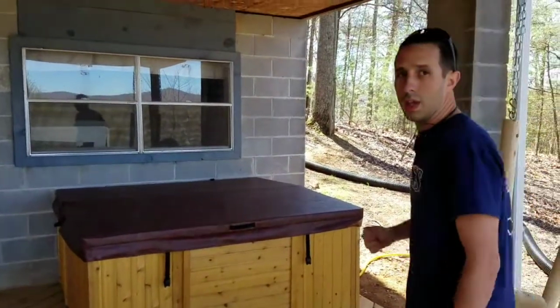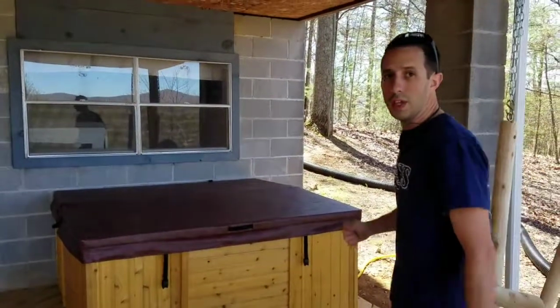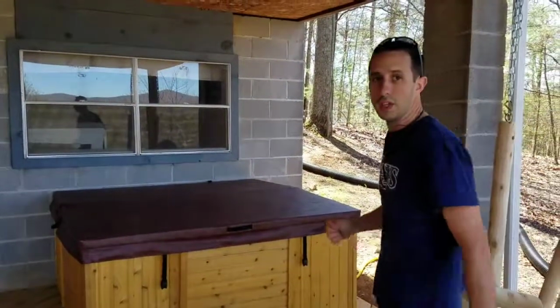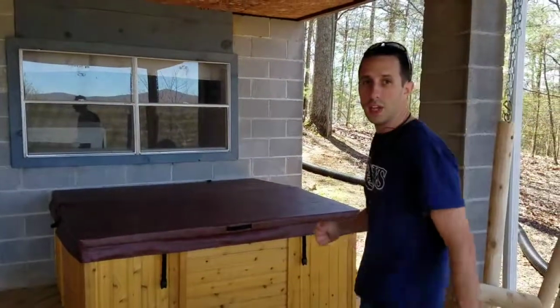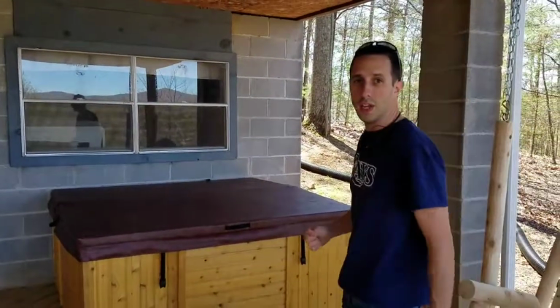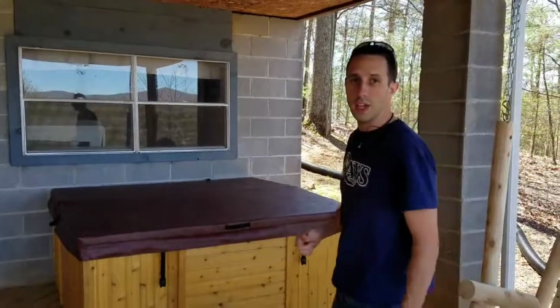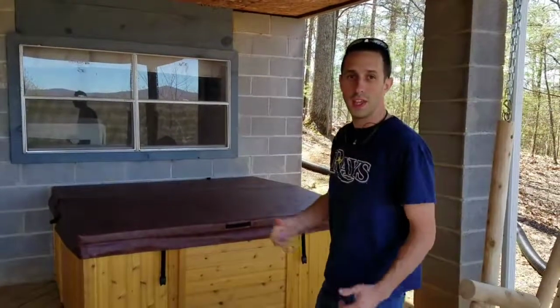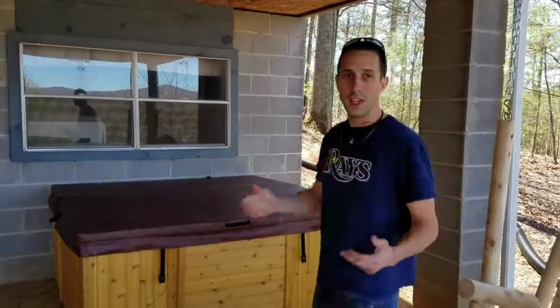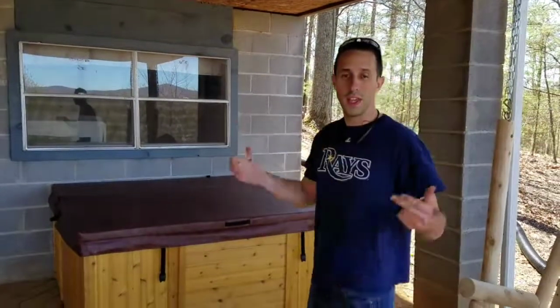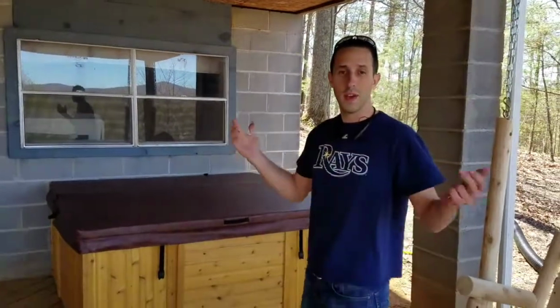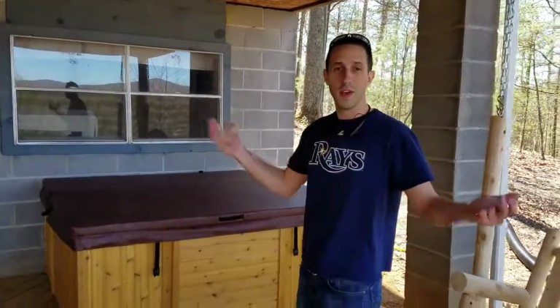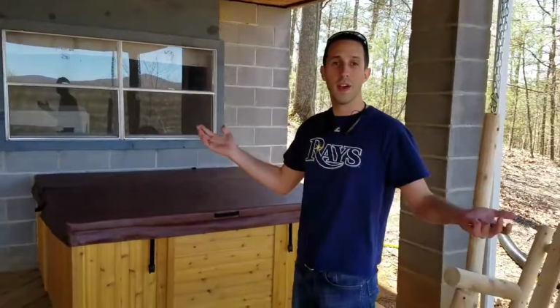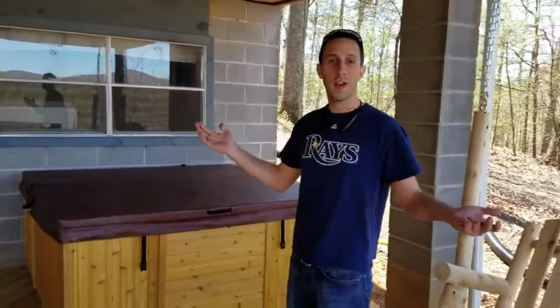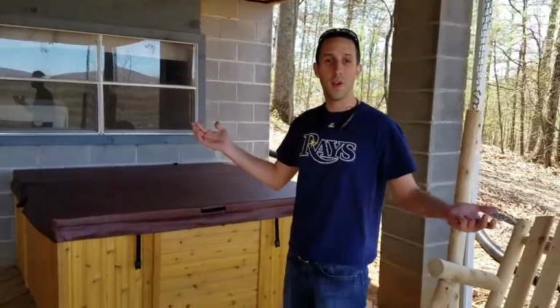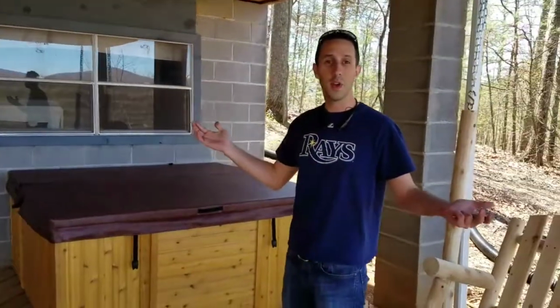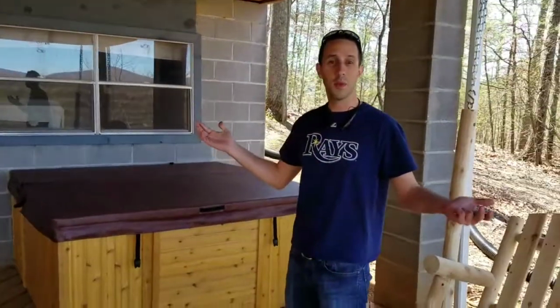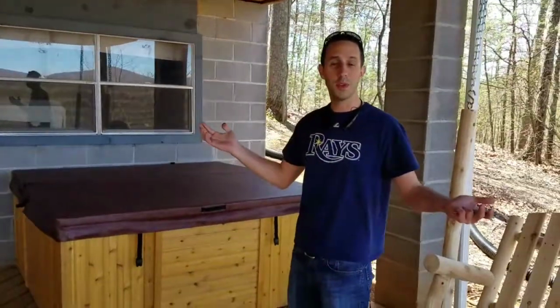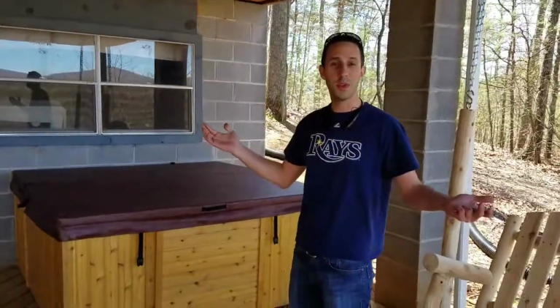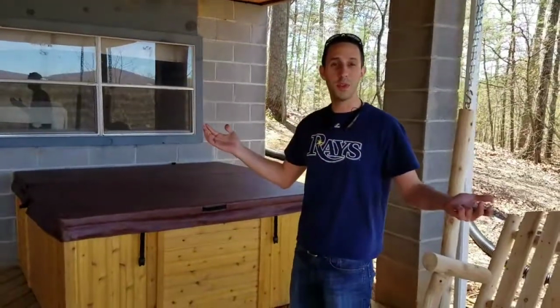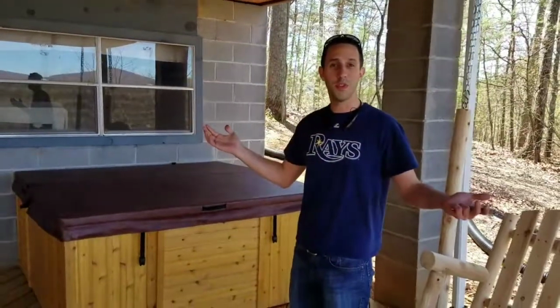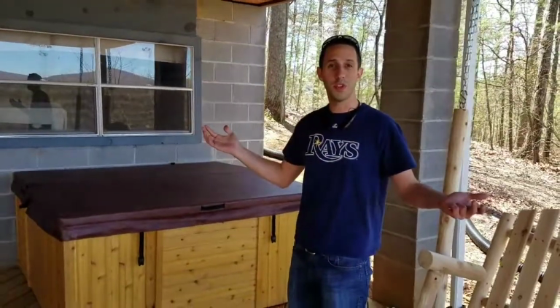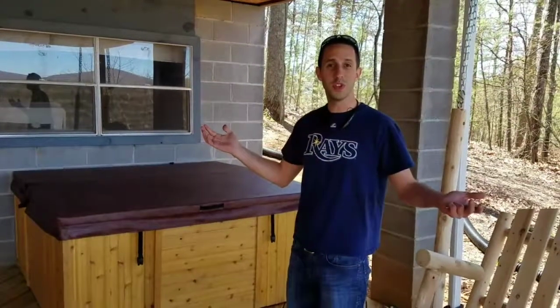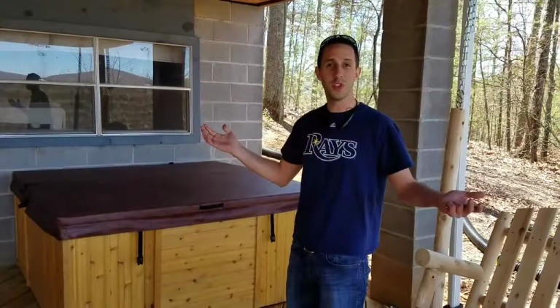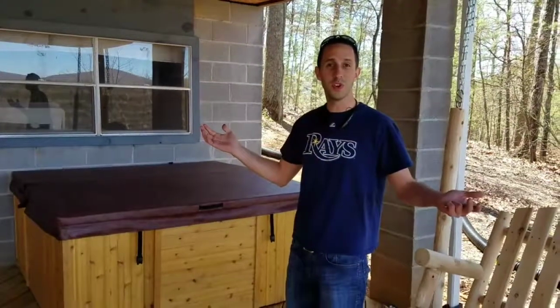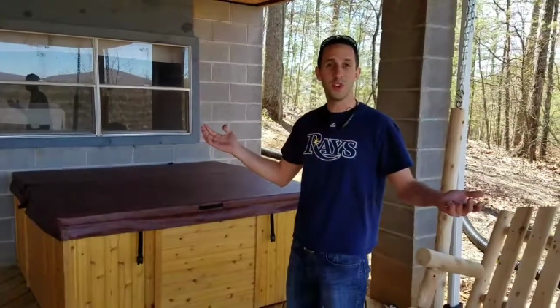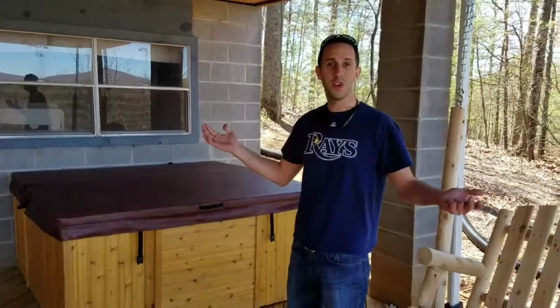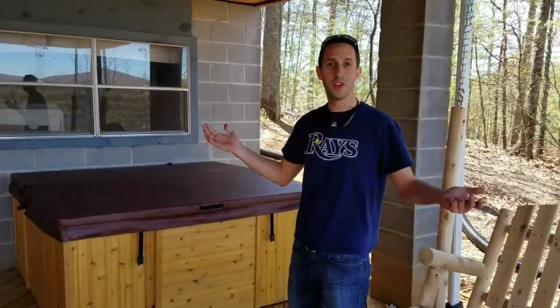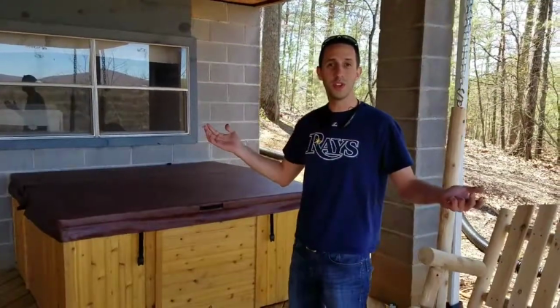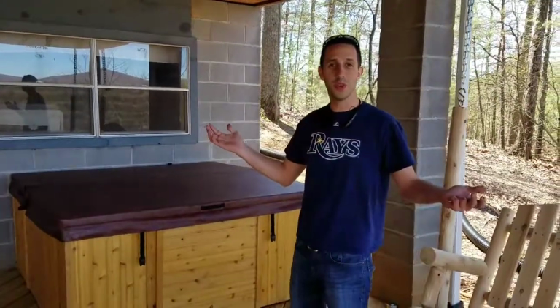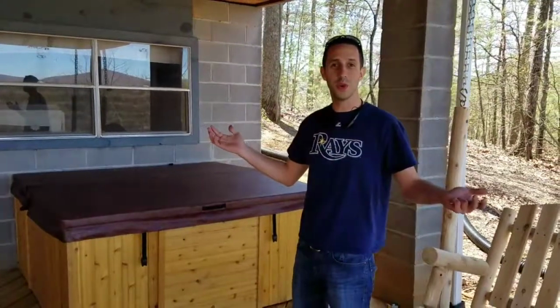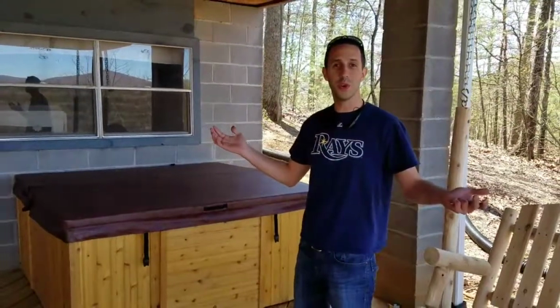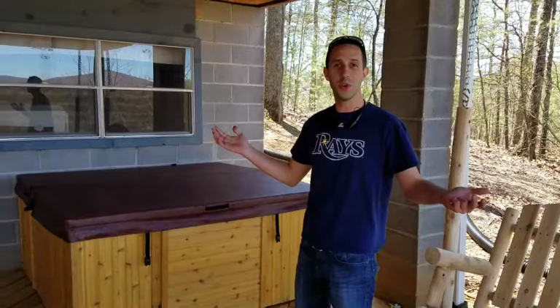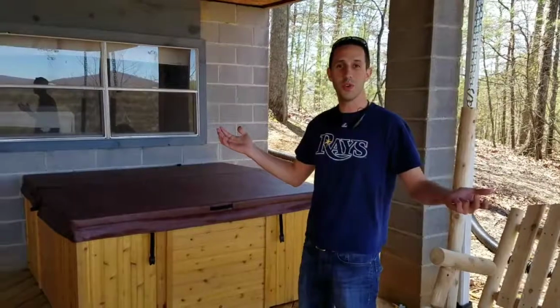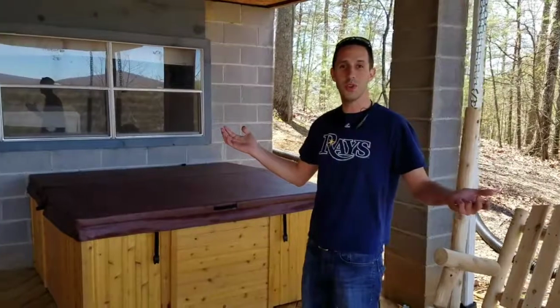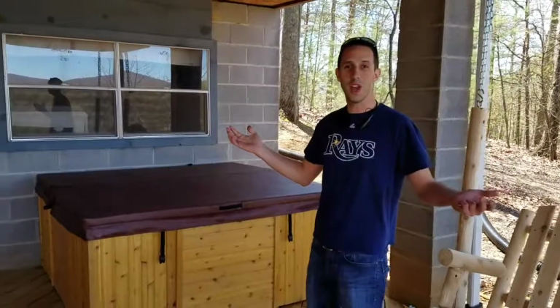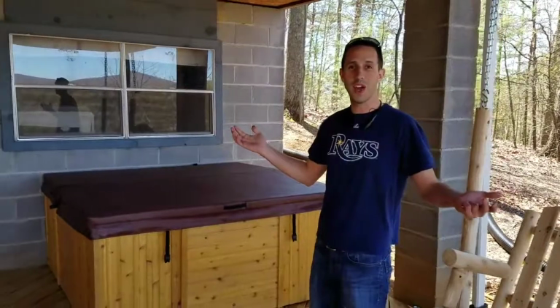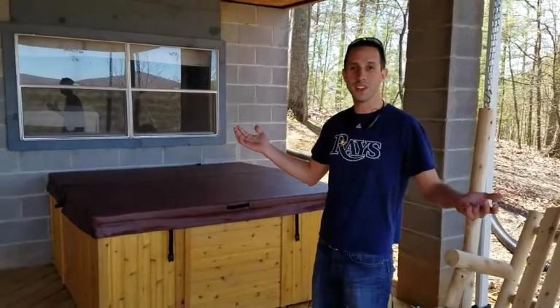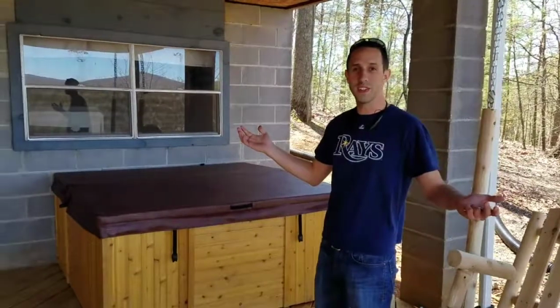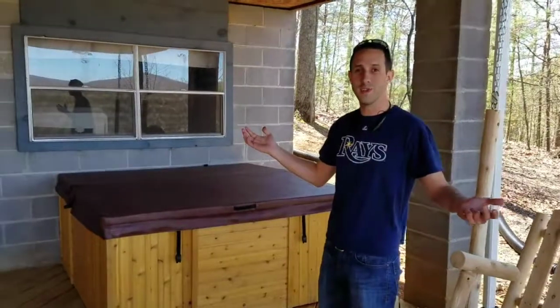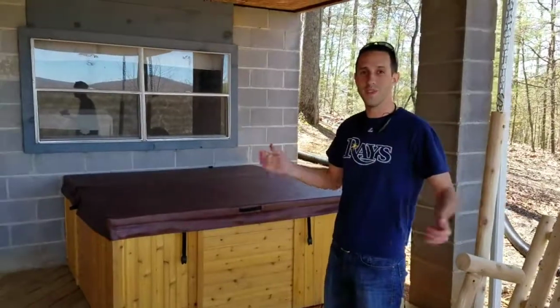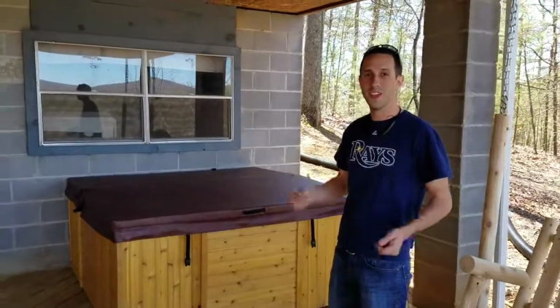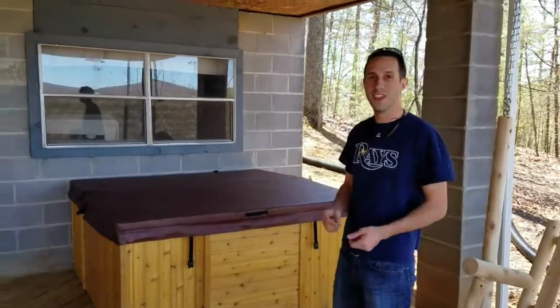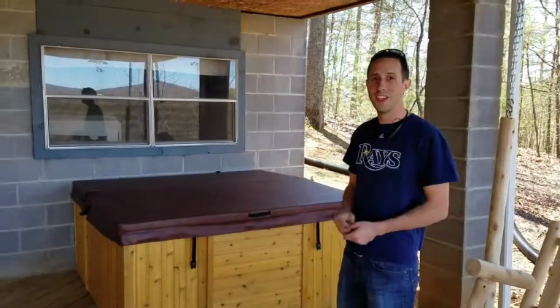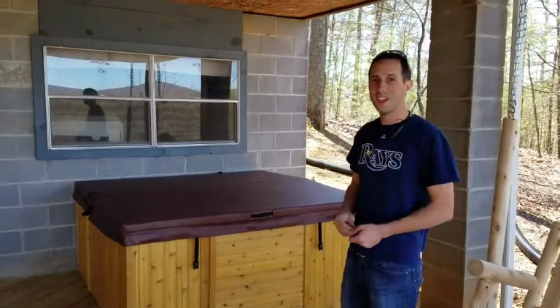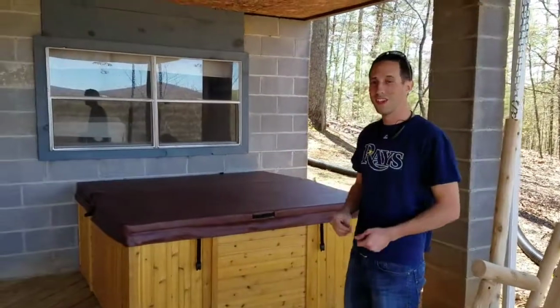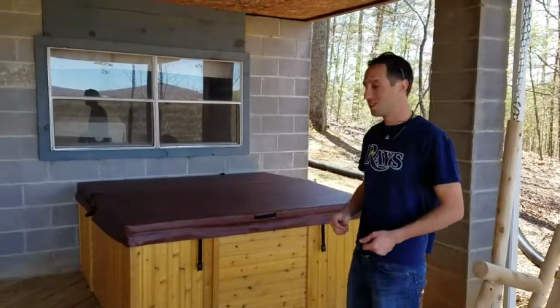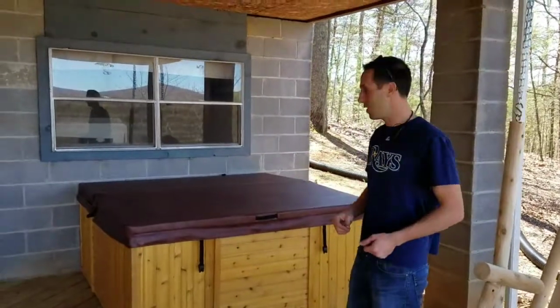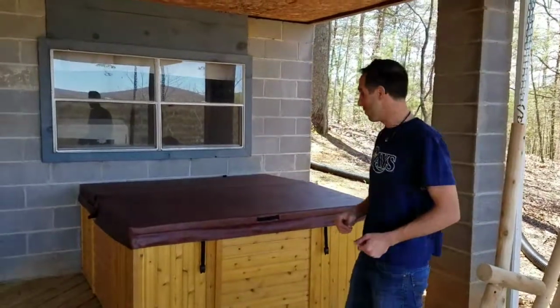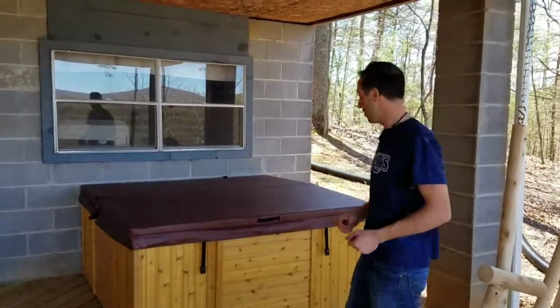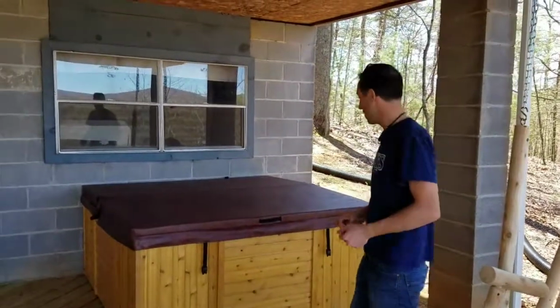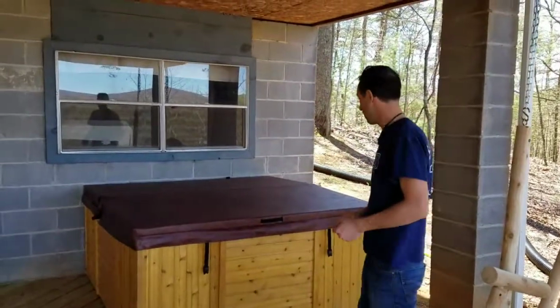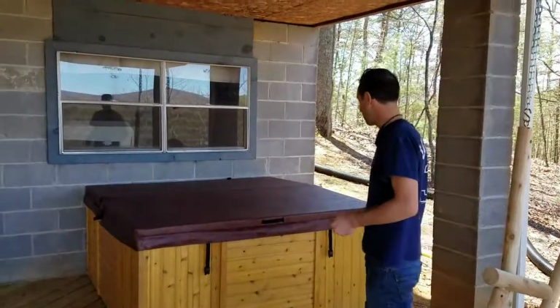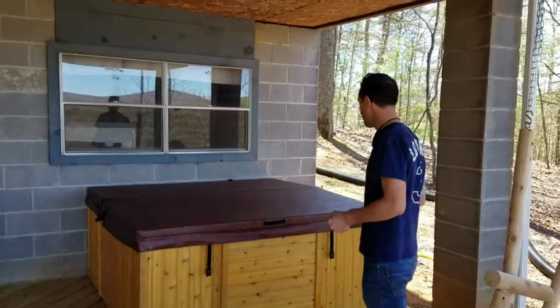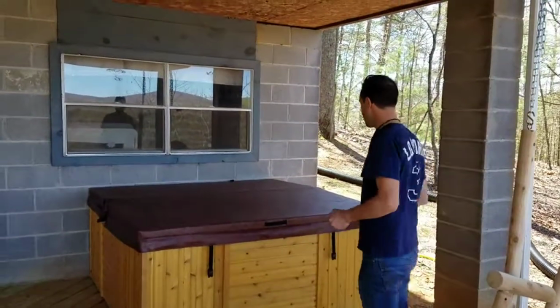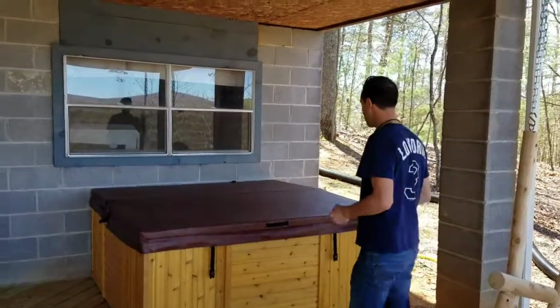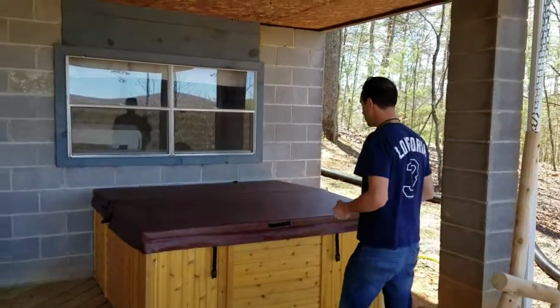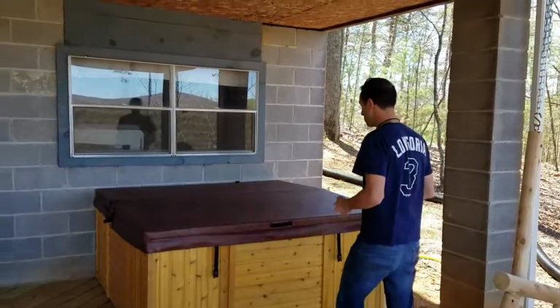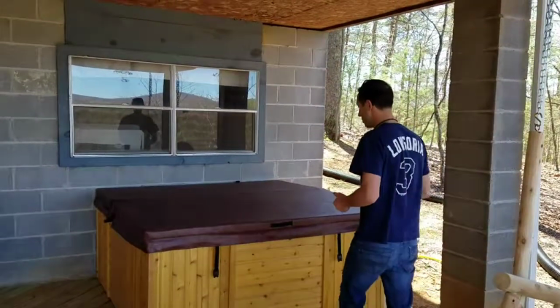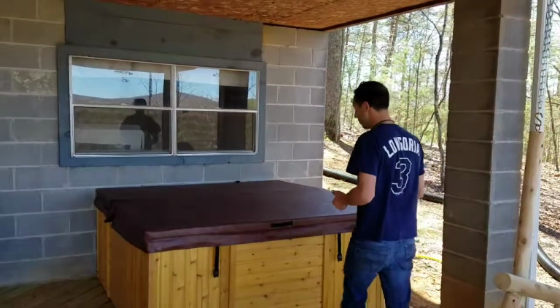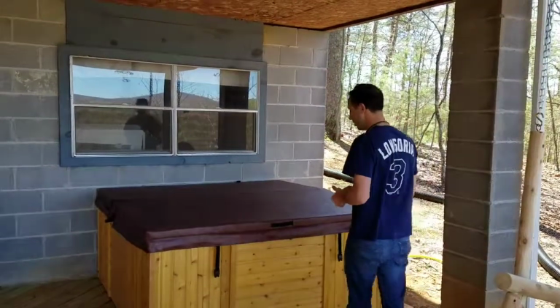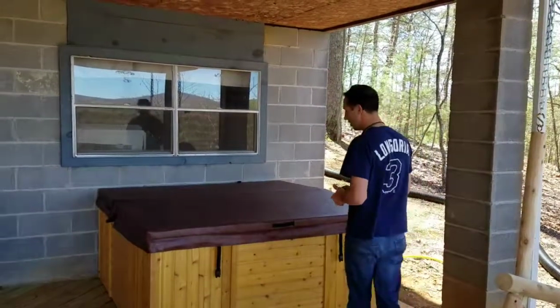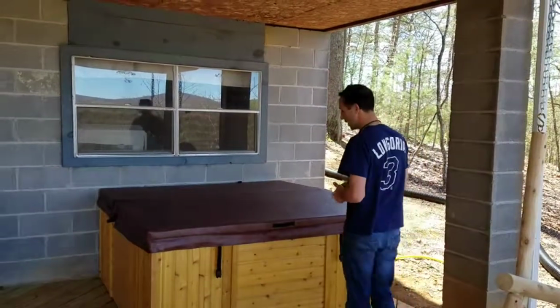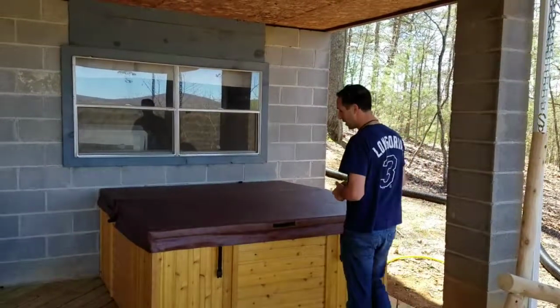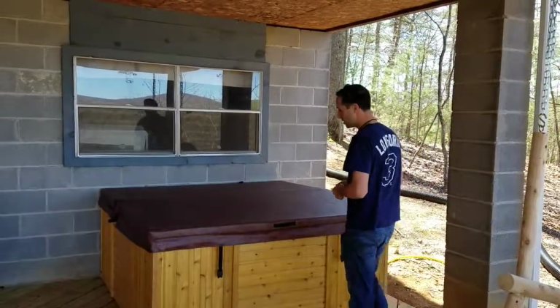Hey Shay, welcome to your official tutorial for the hot tub. I'm just going to show you a few things.